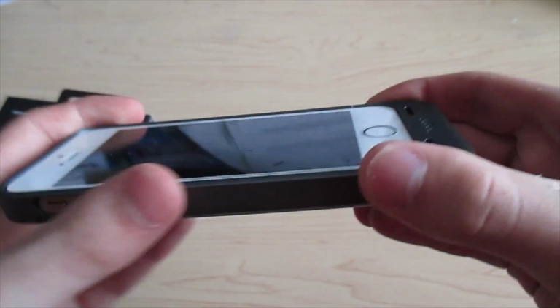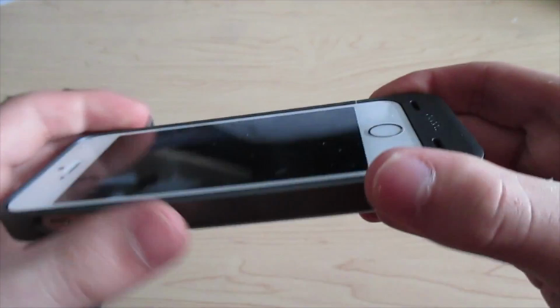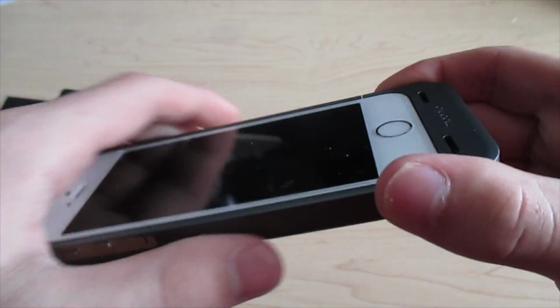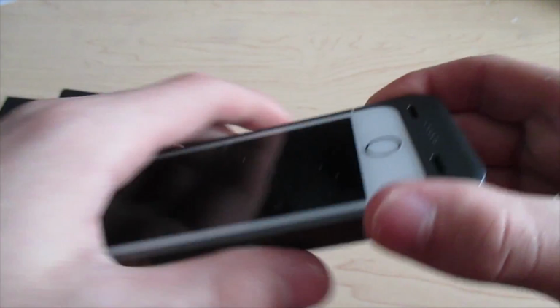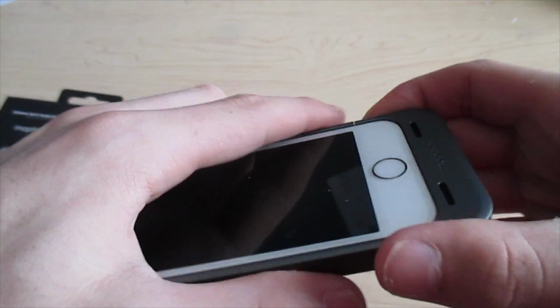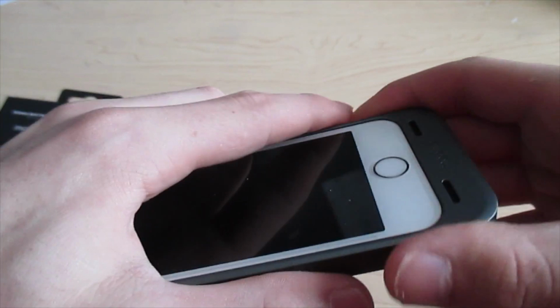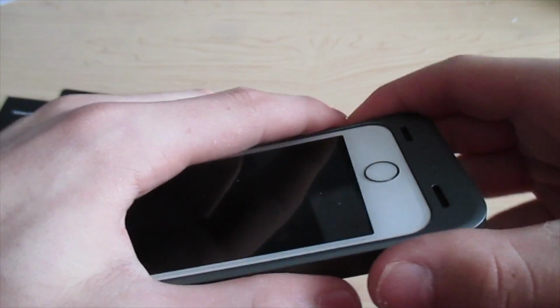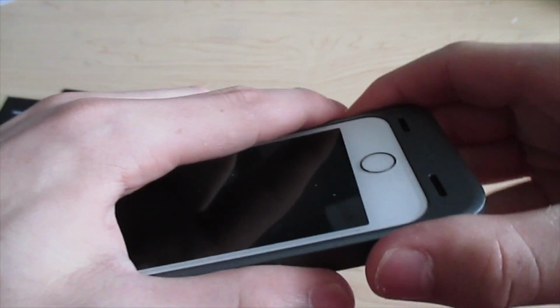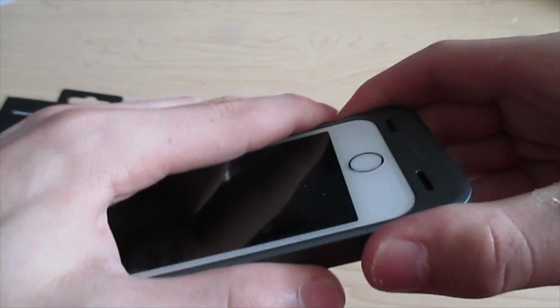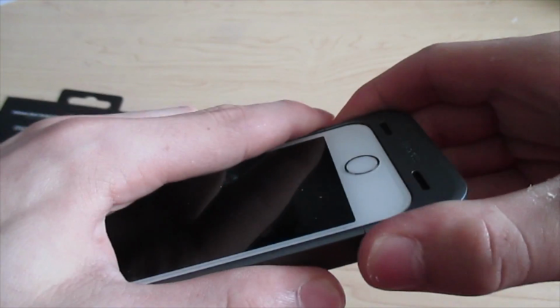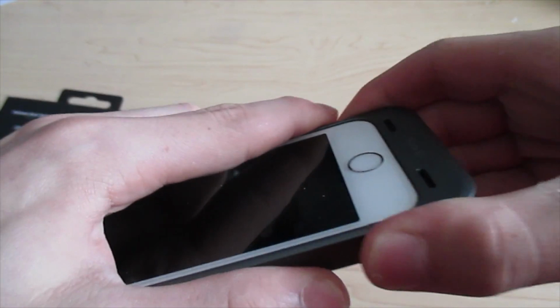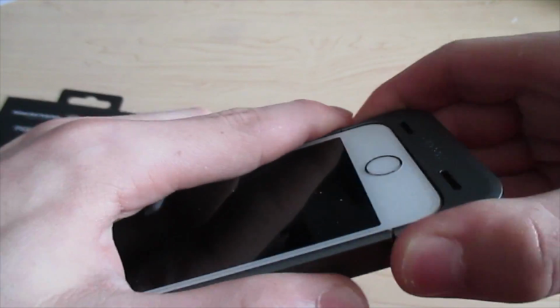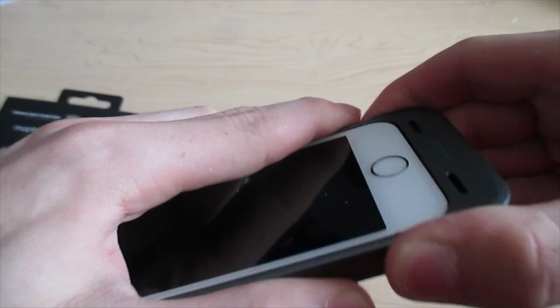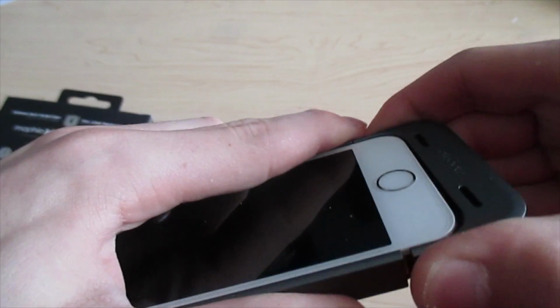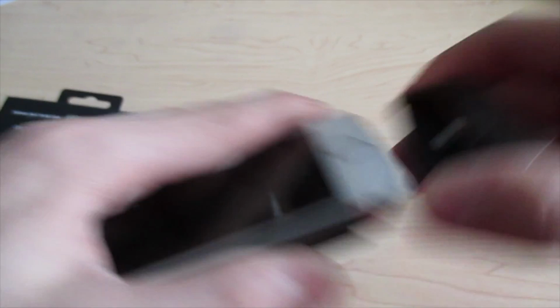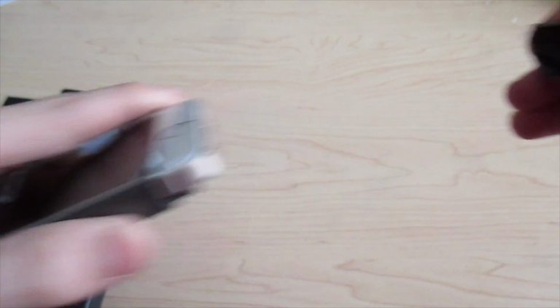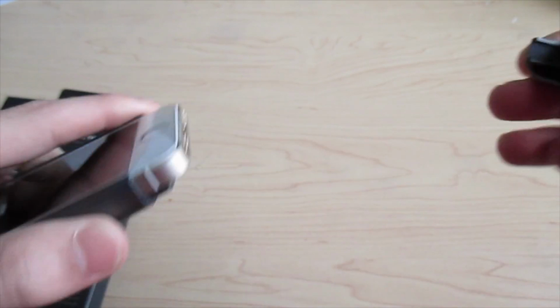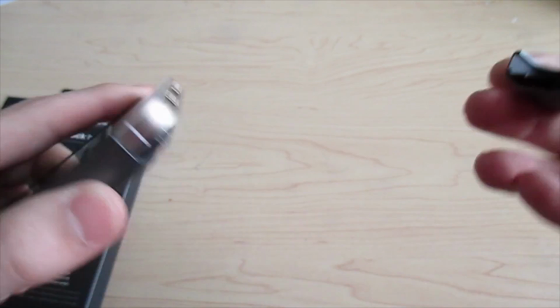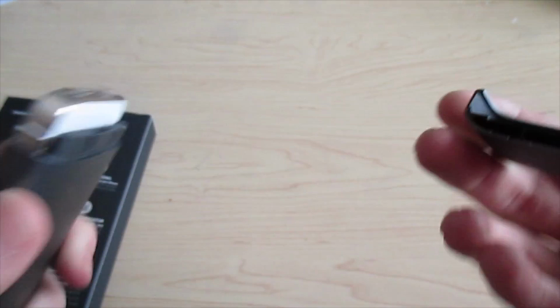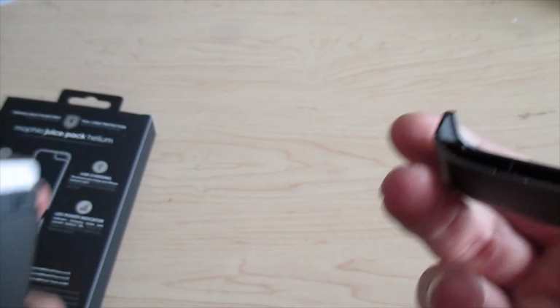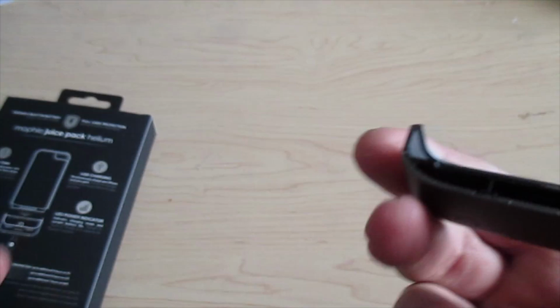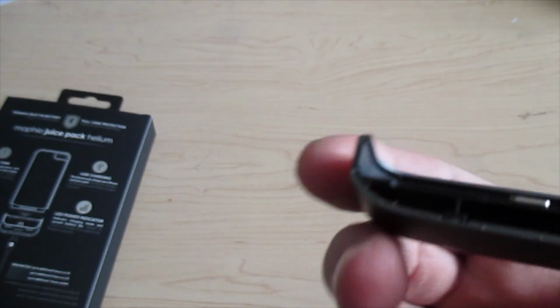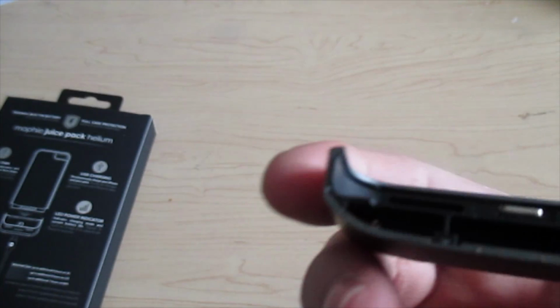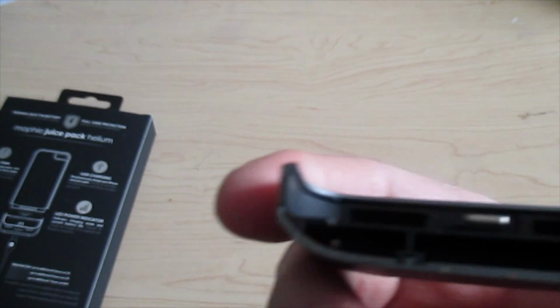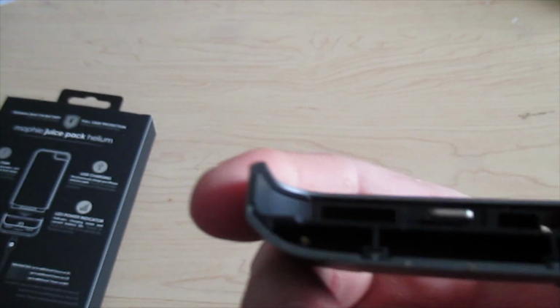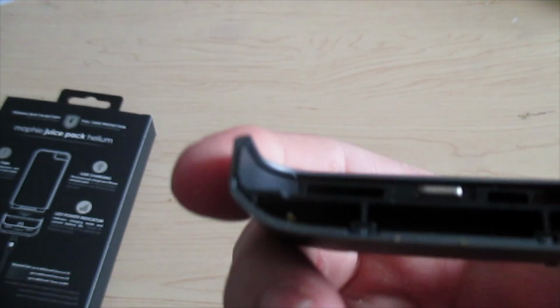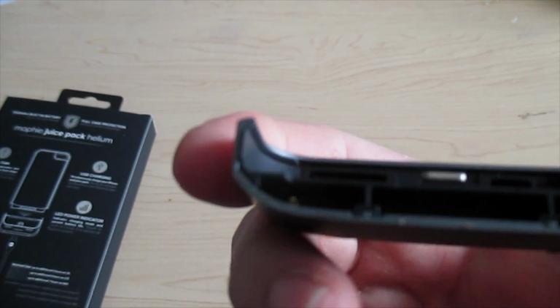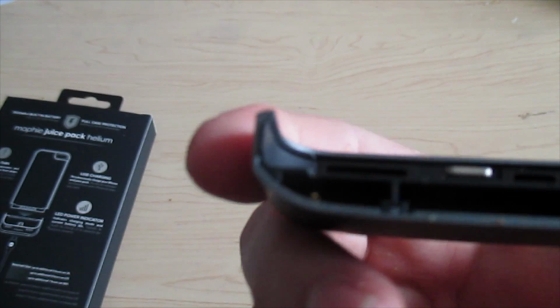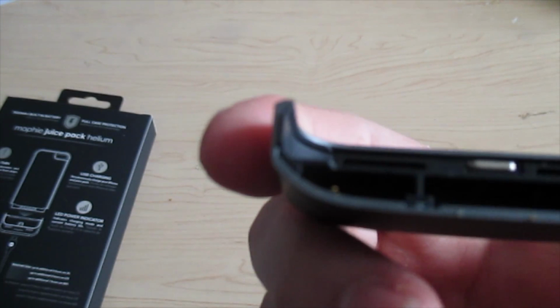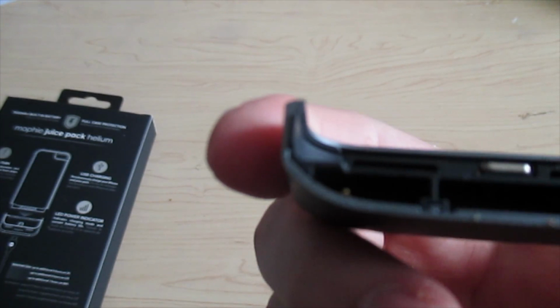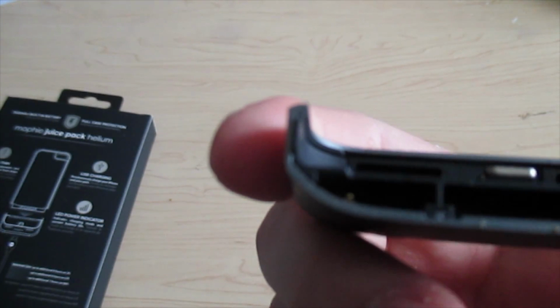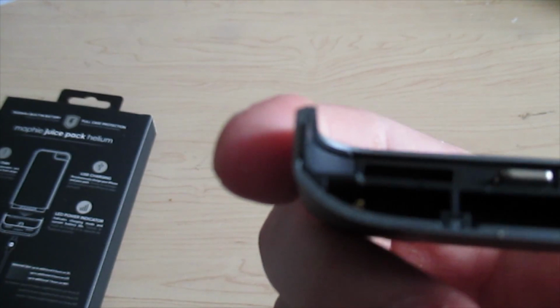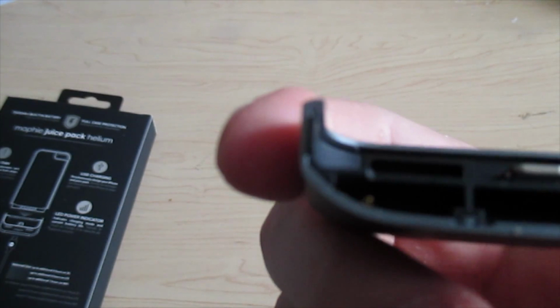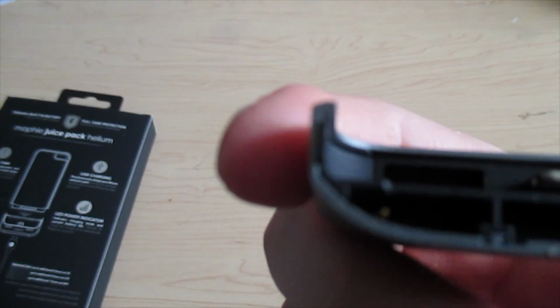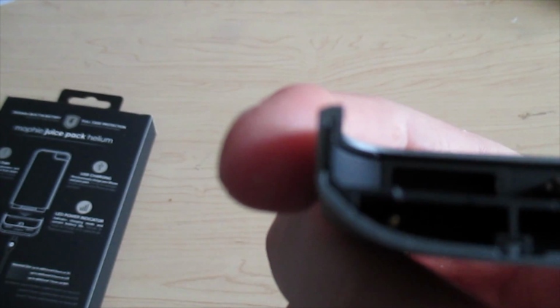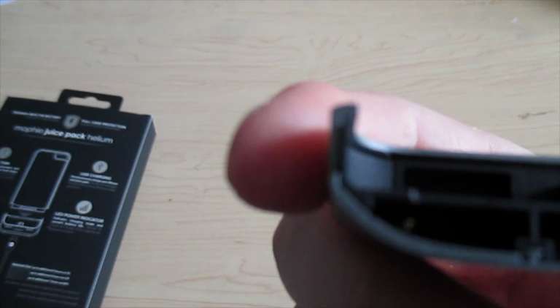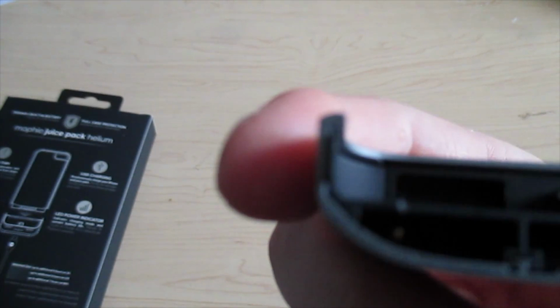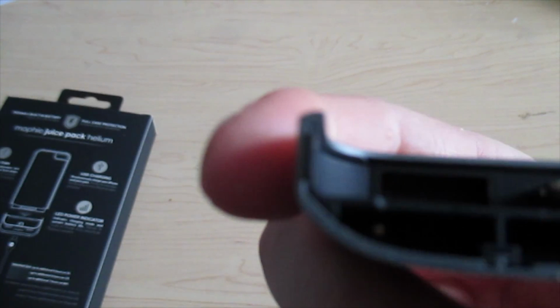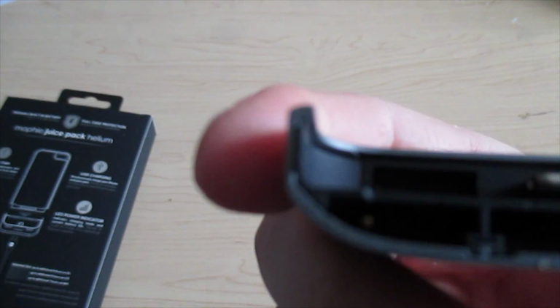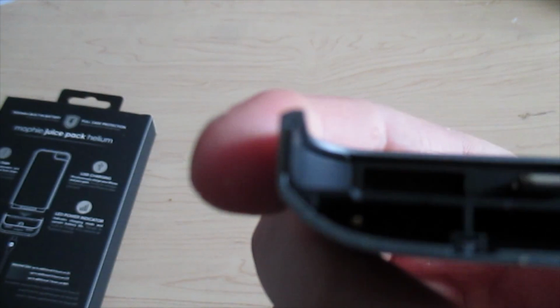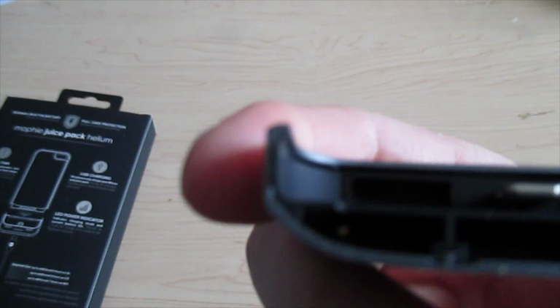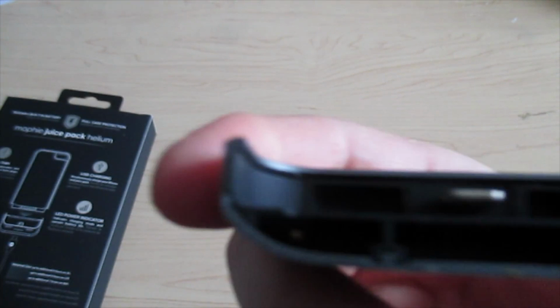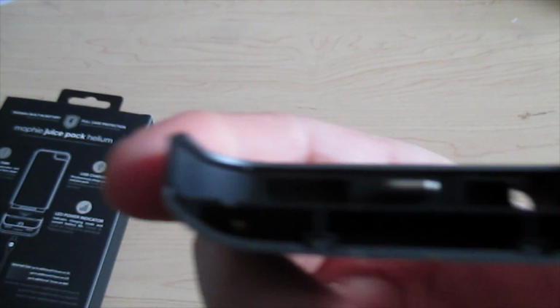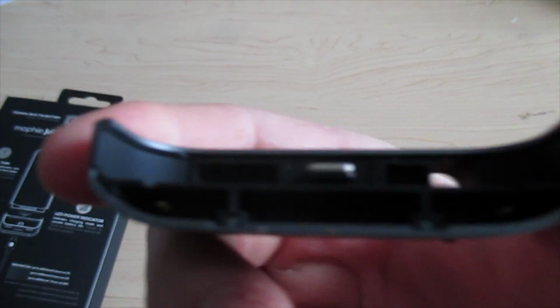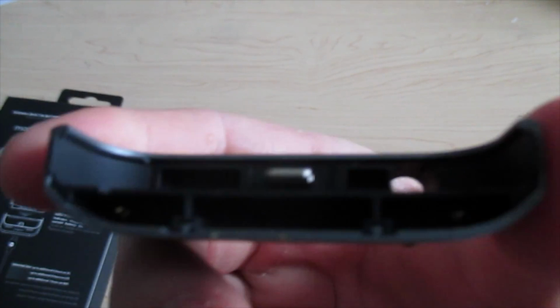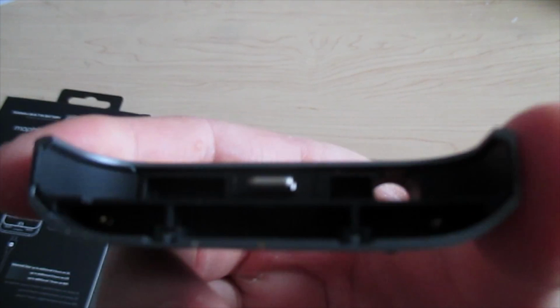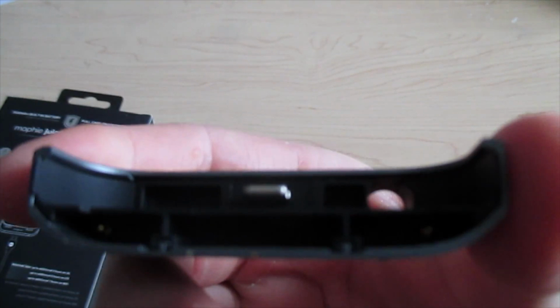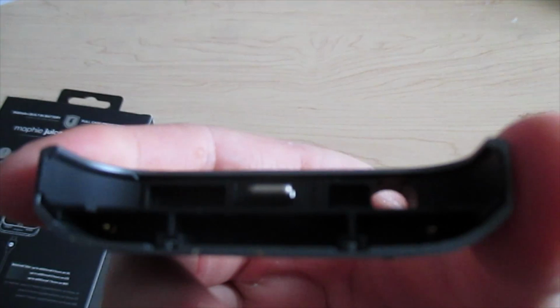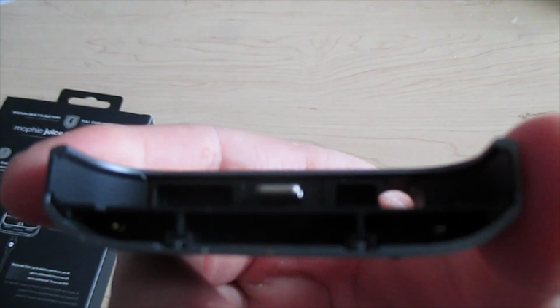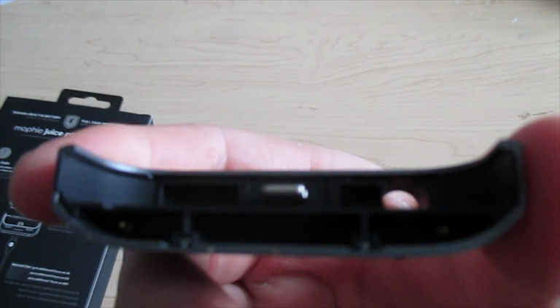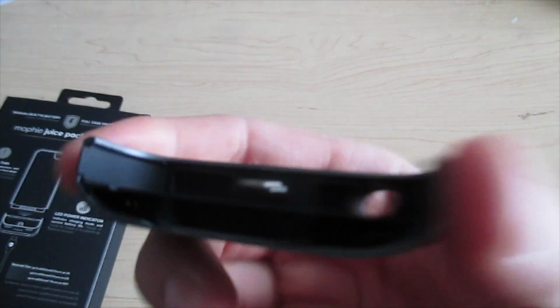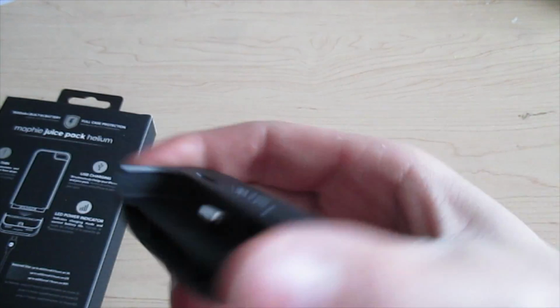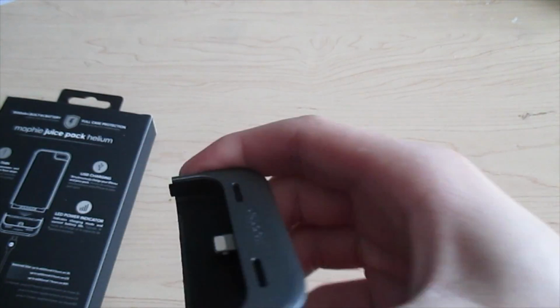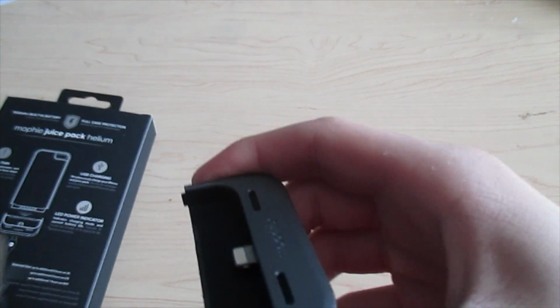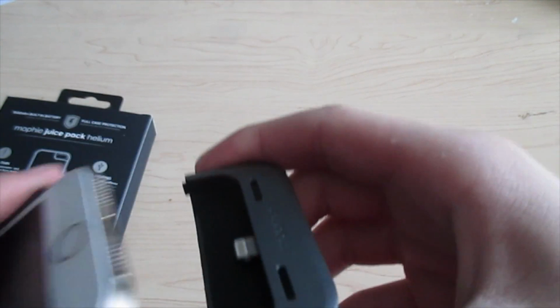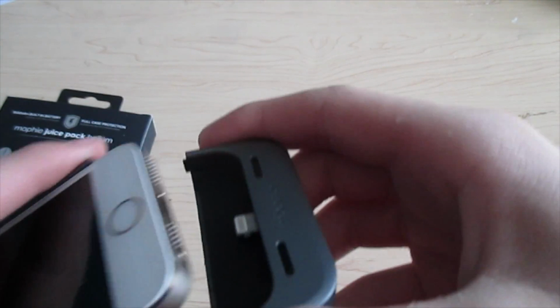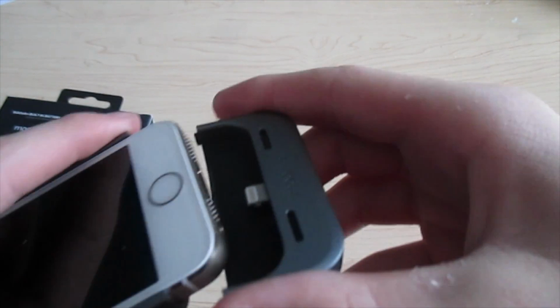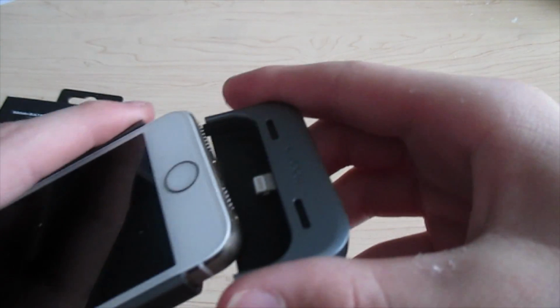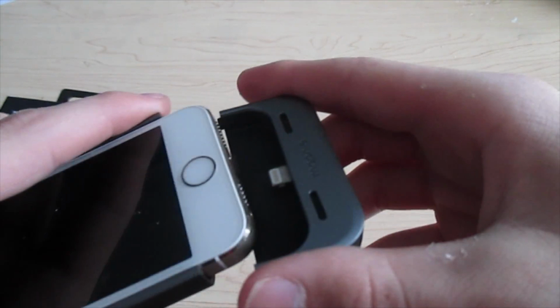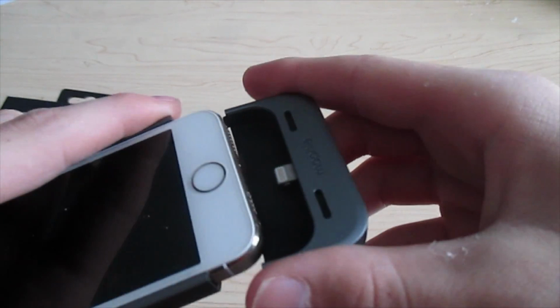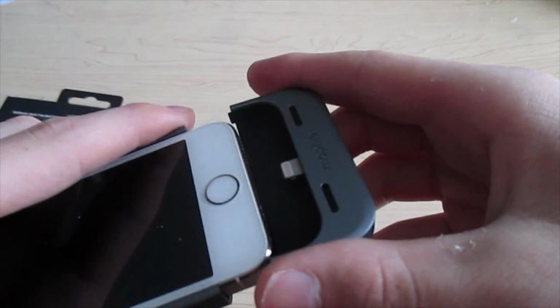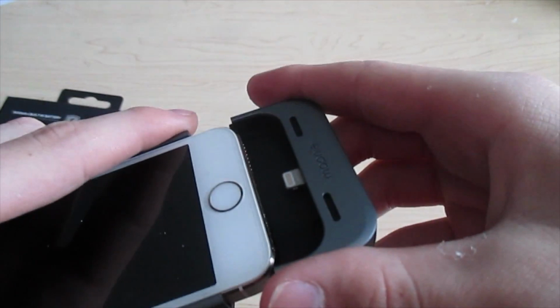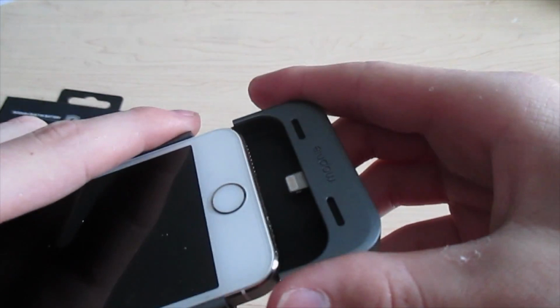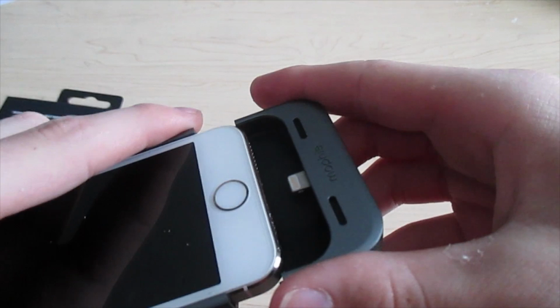The battery is in the top part of the case. You can see the little connectors down there that connect it.